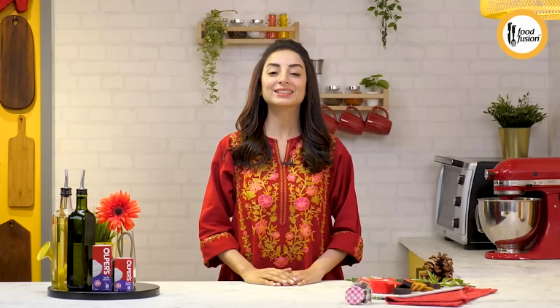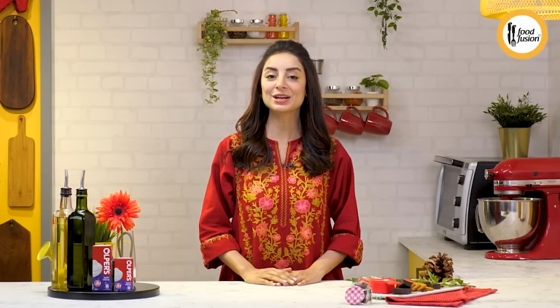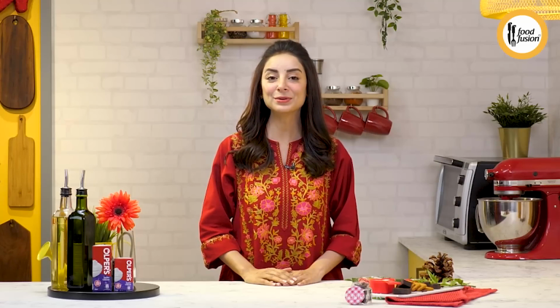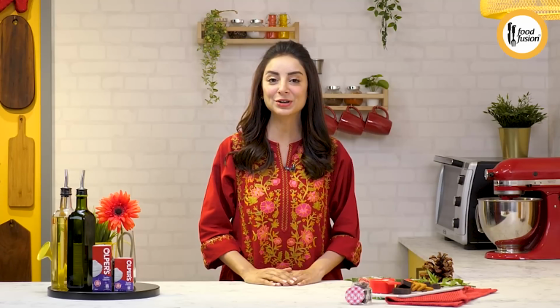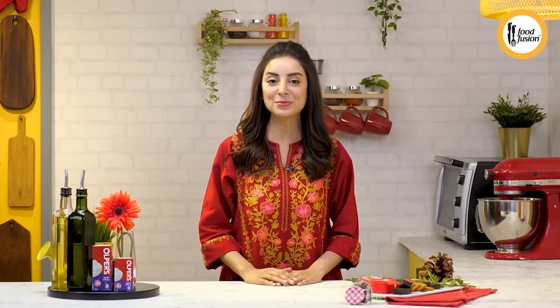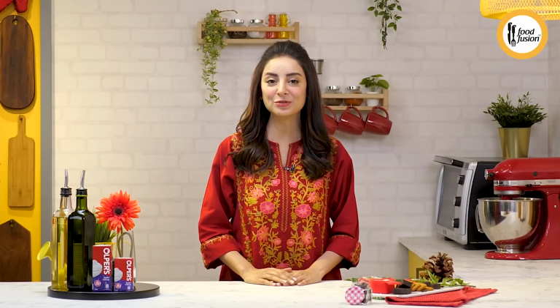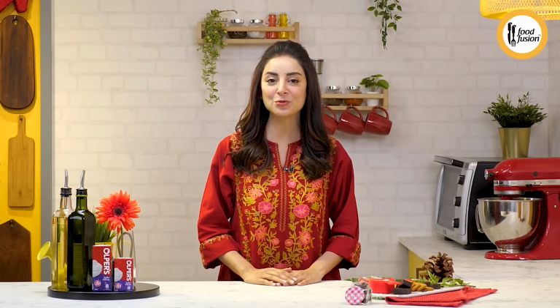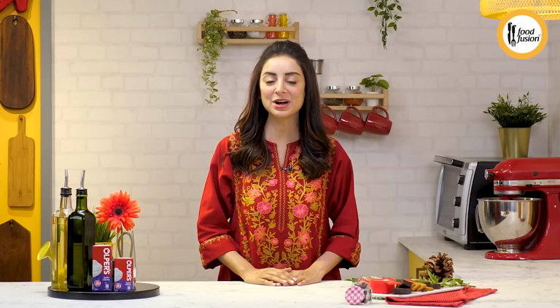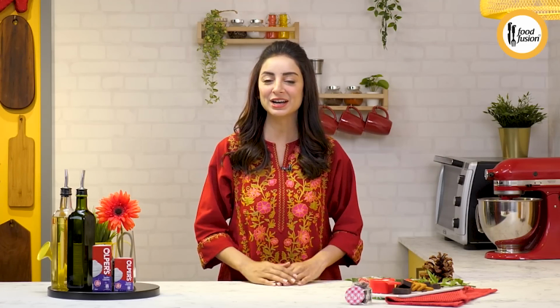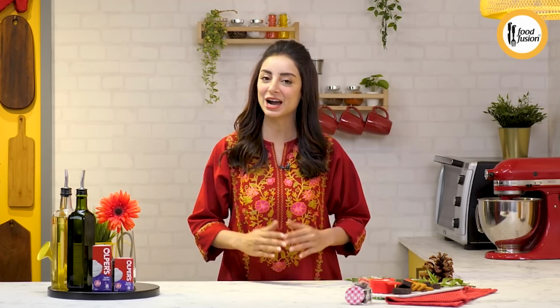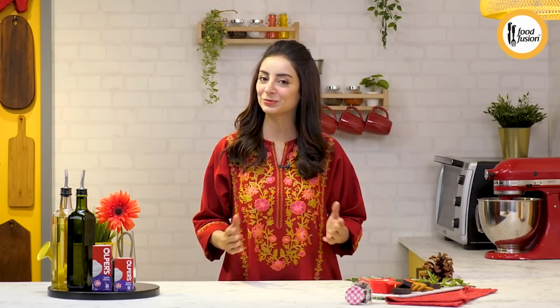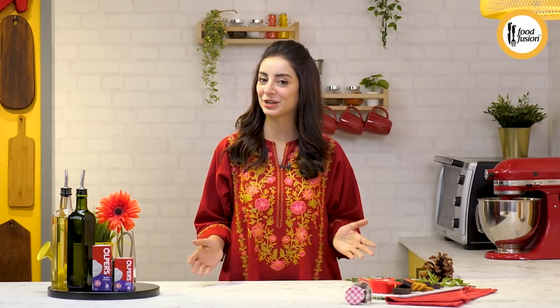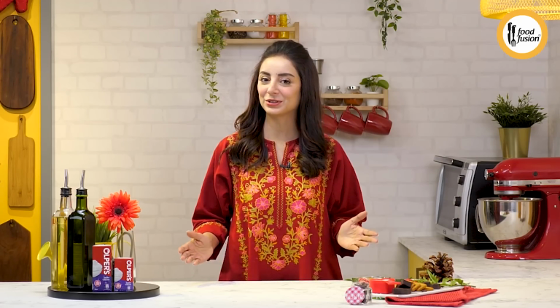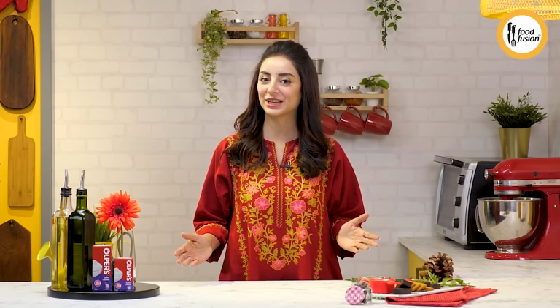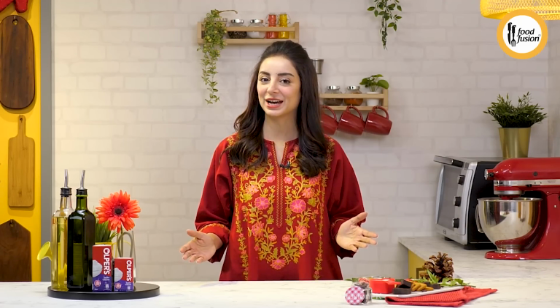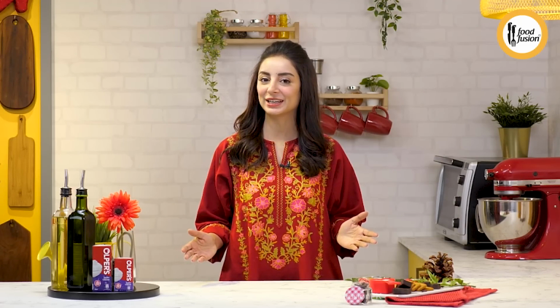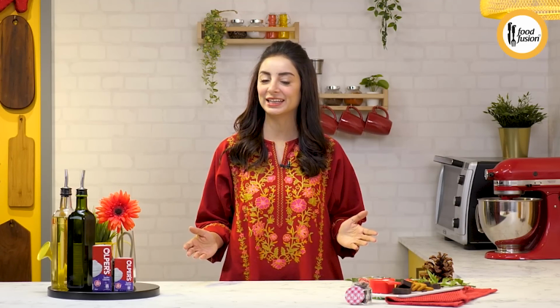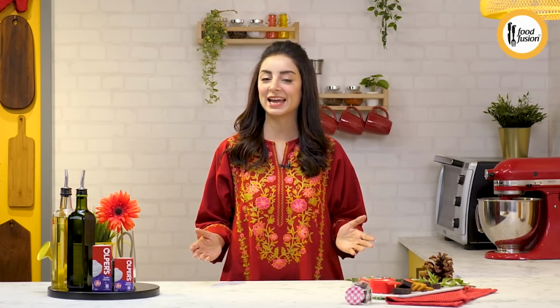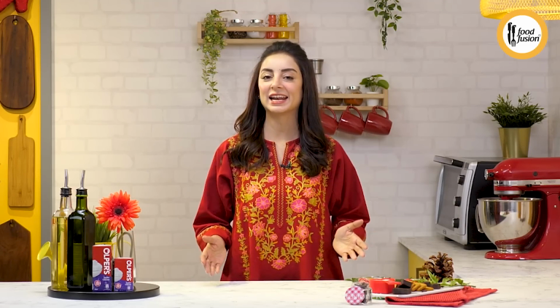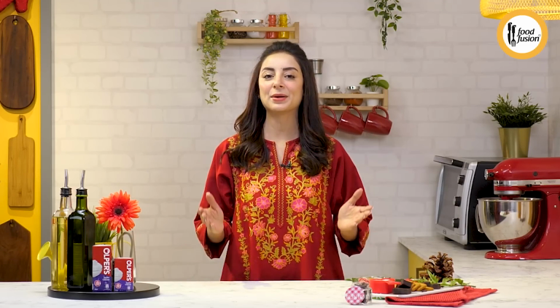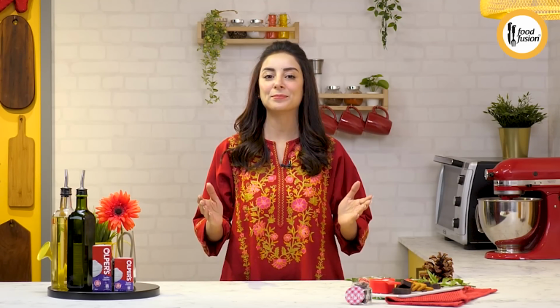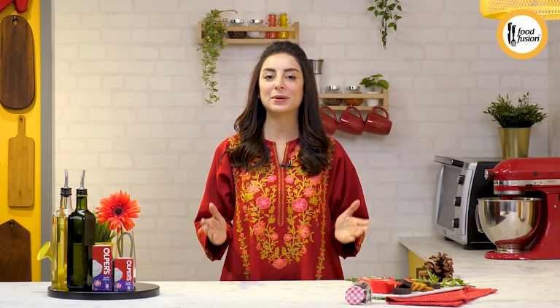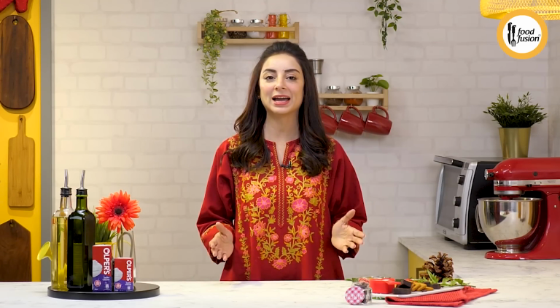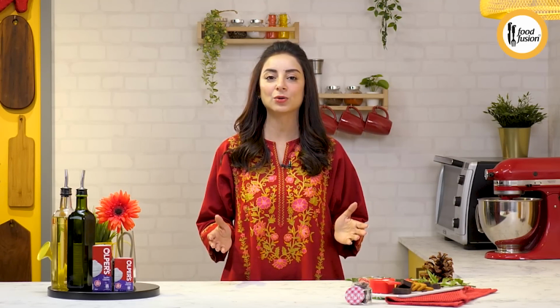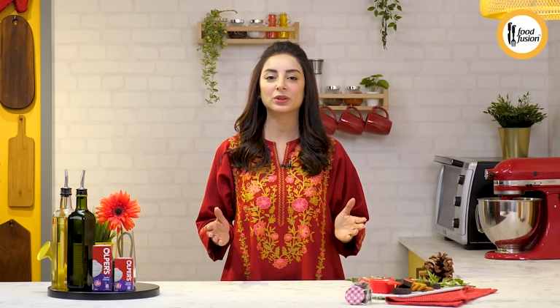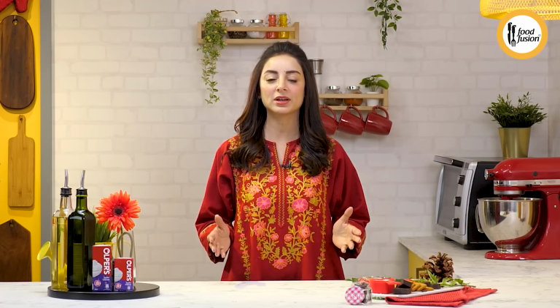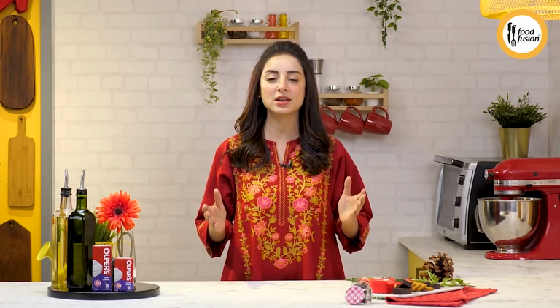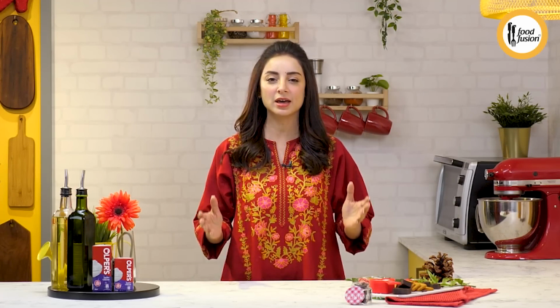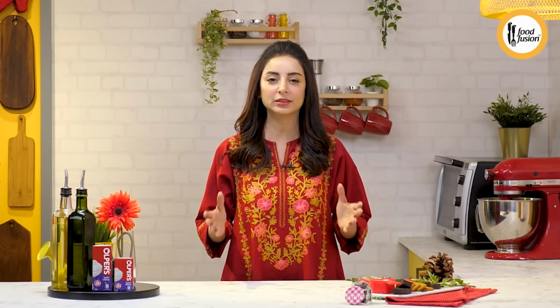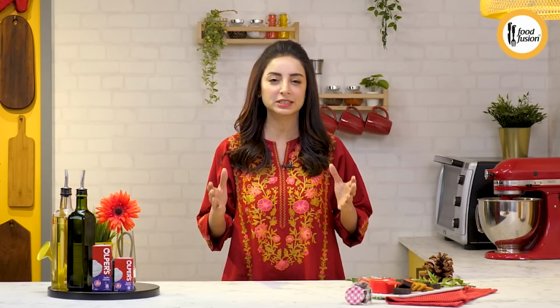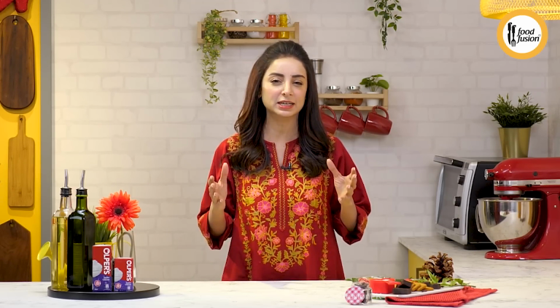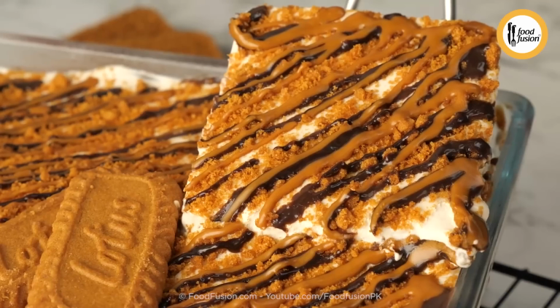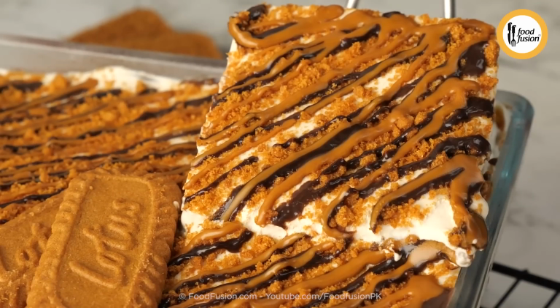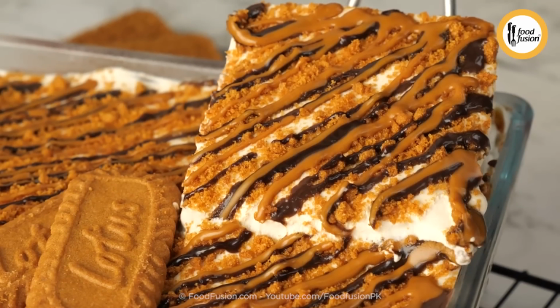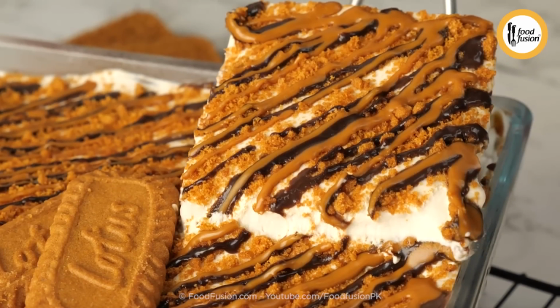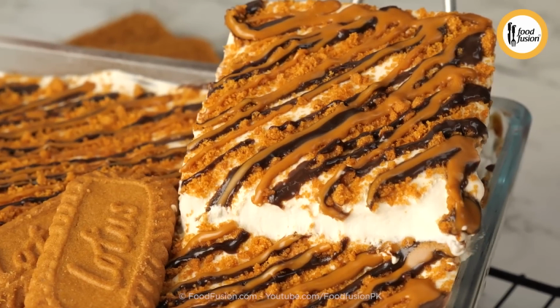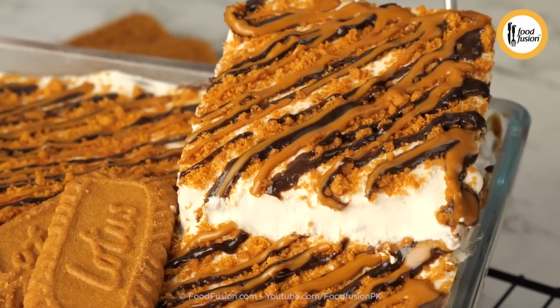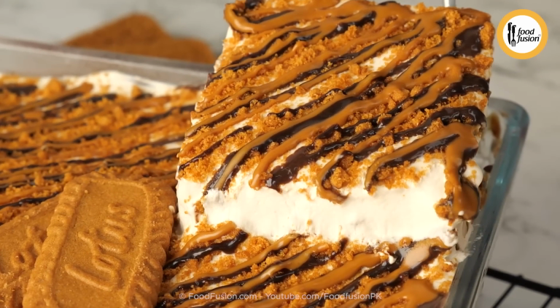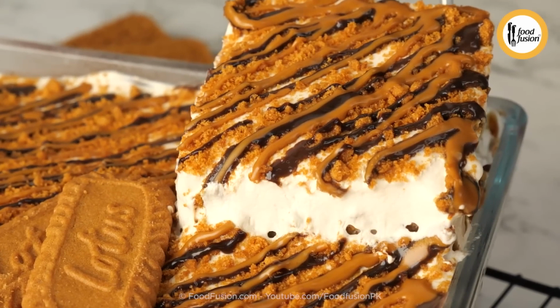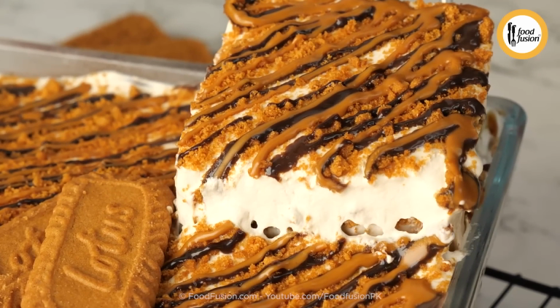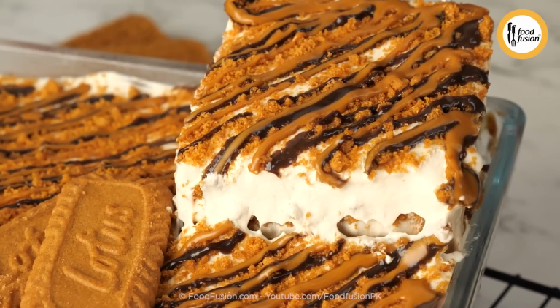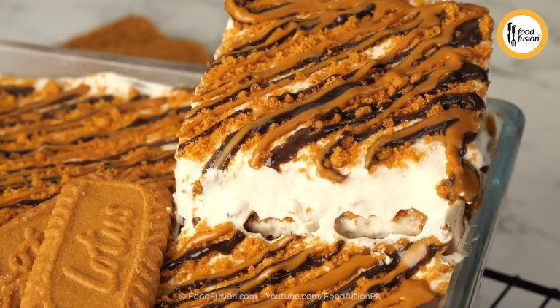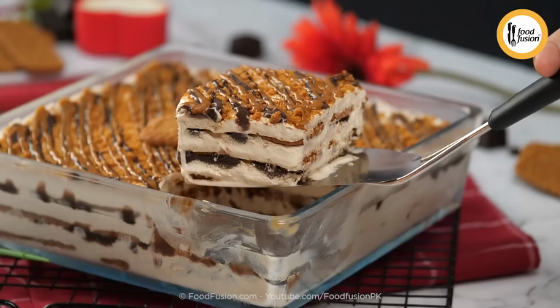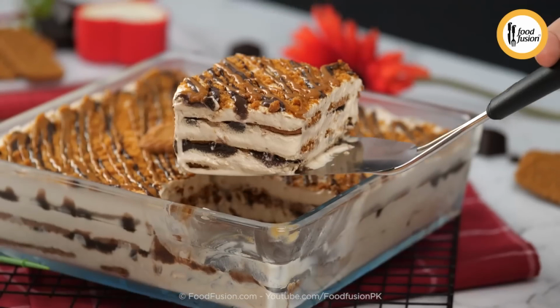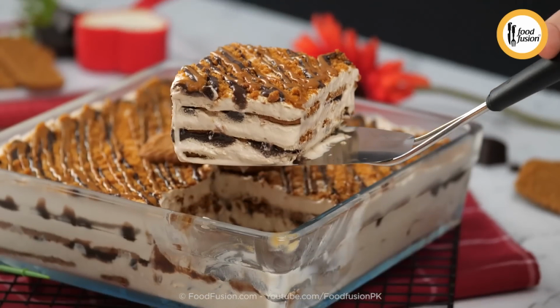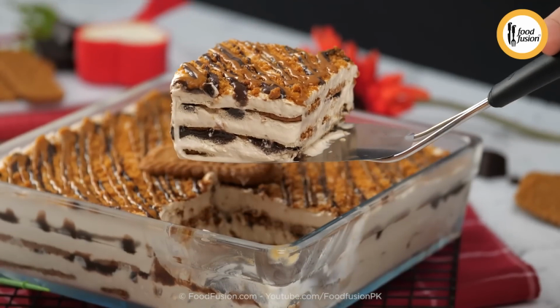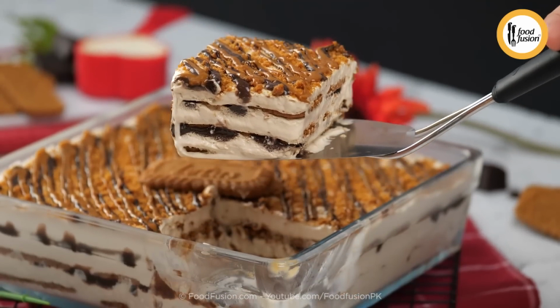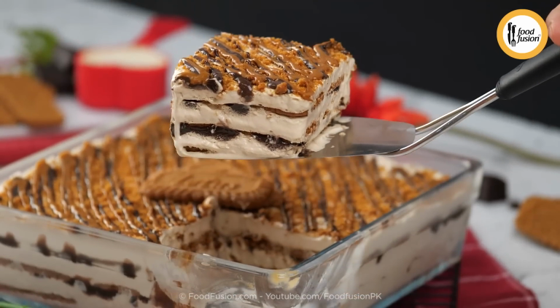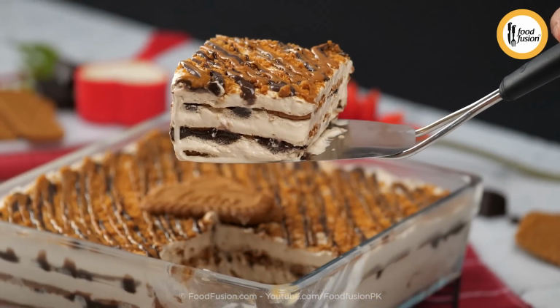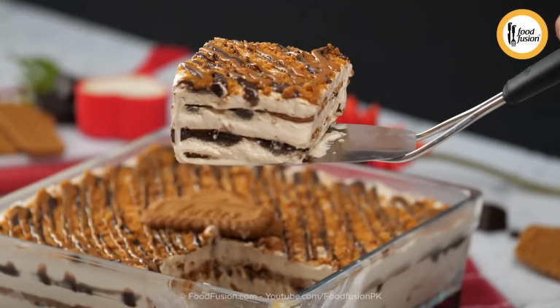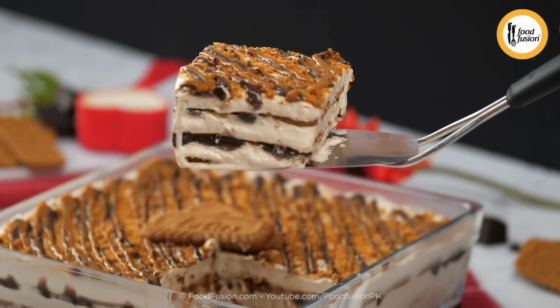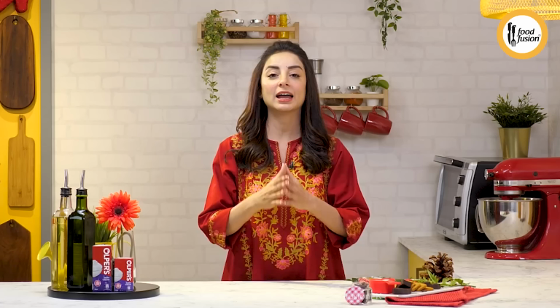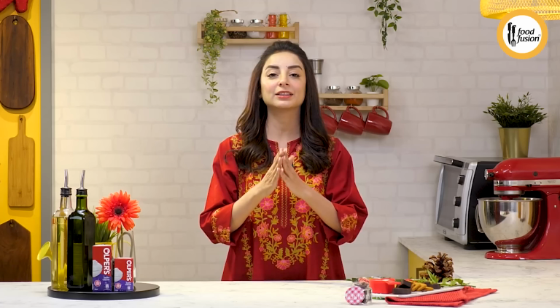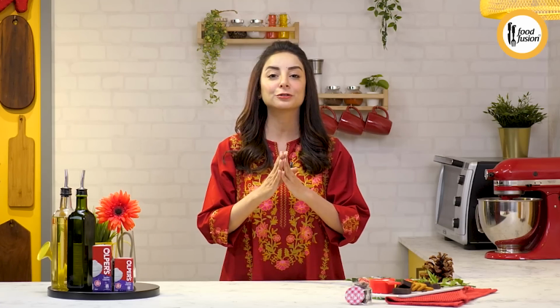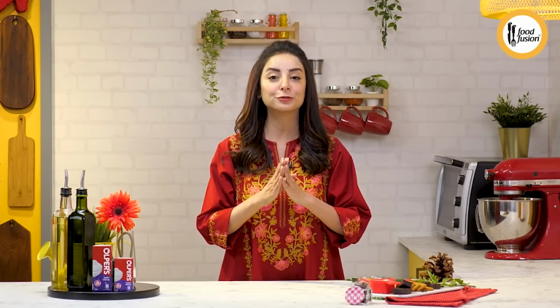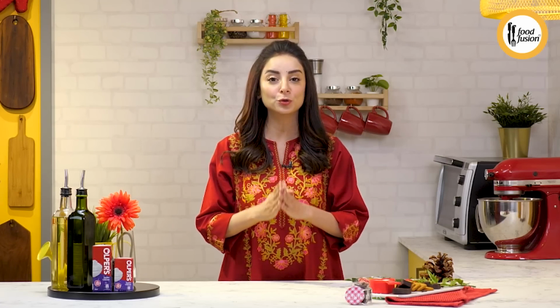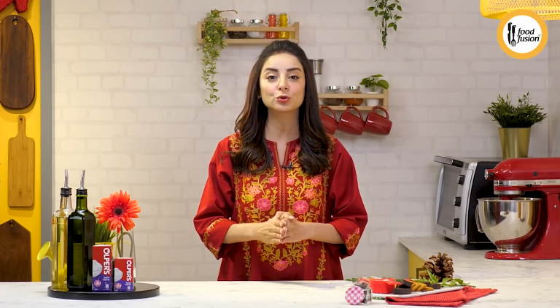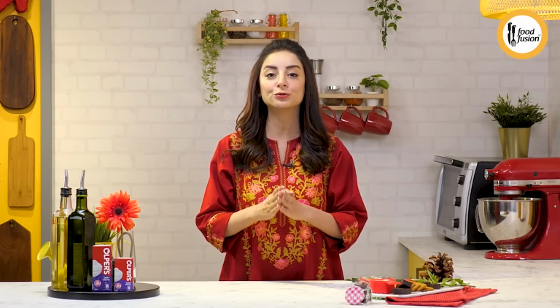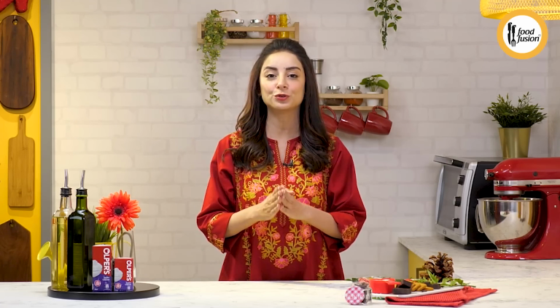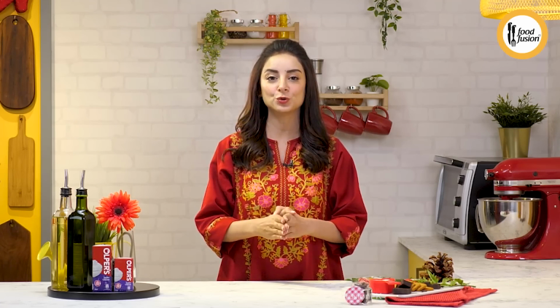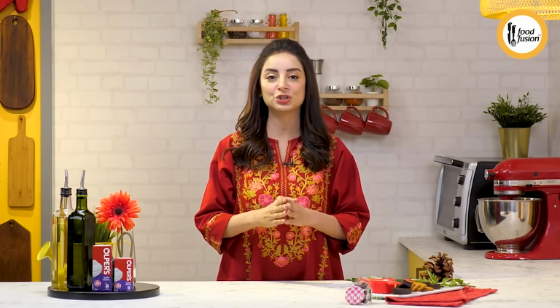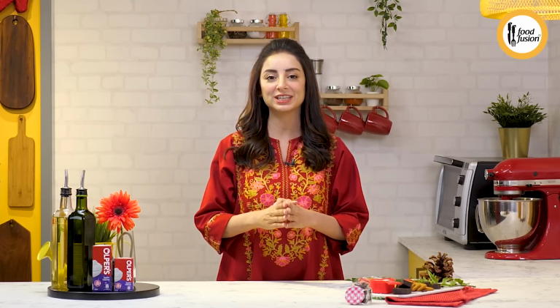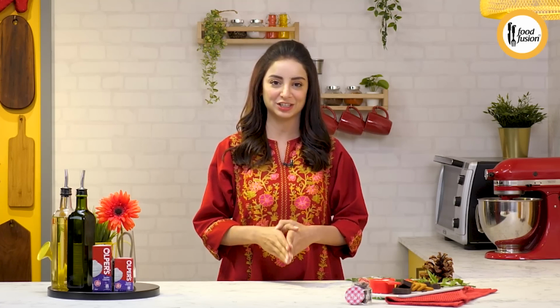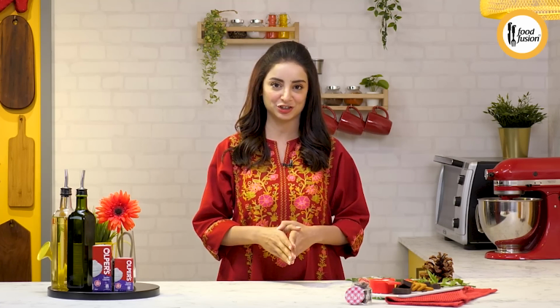Assalamu alaikum everyone. I'm Sarvat Gilani and I'm back with another delicious, yummy, creamy recipe at the Food Fusion Kitchen.